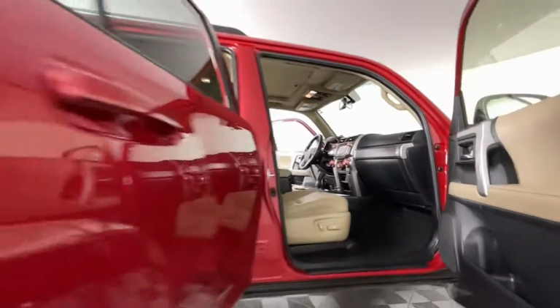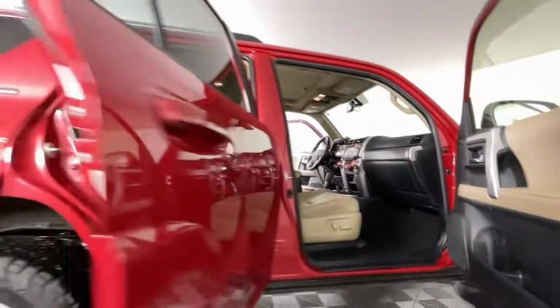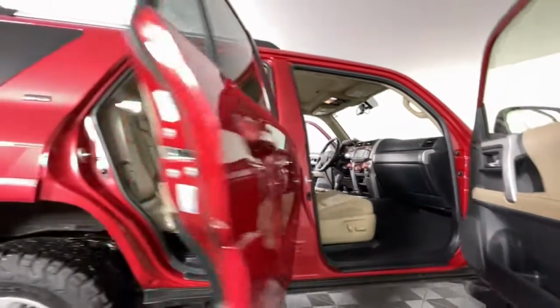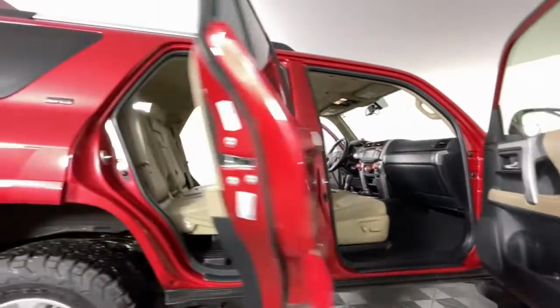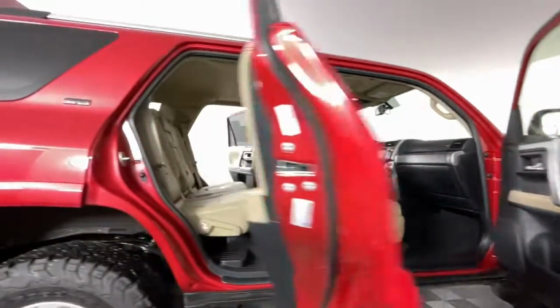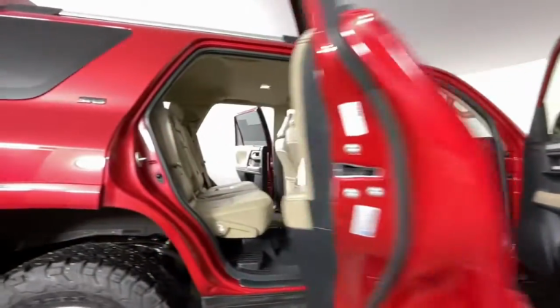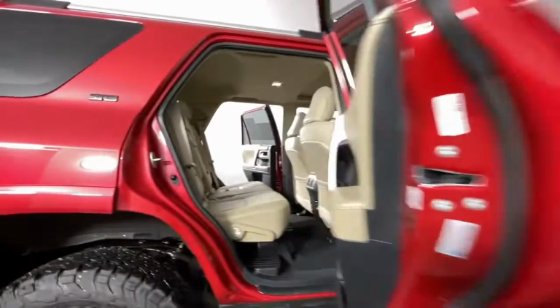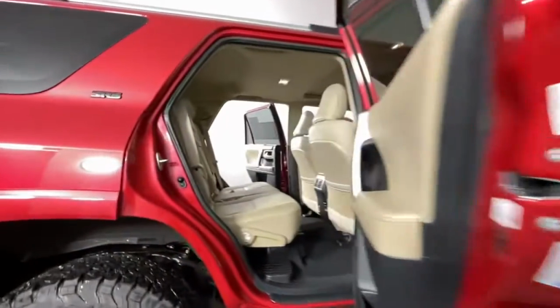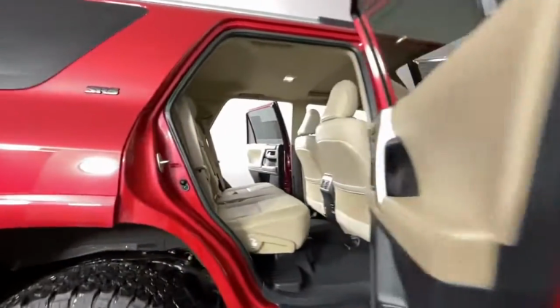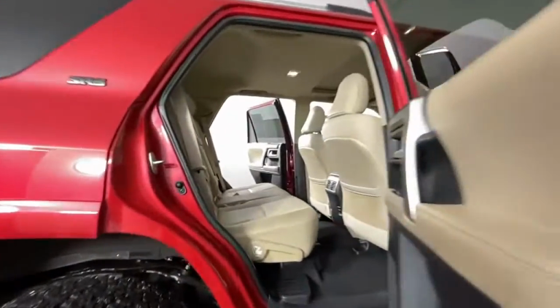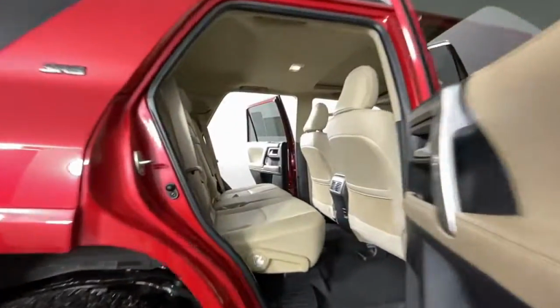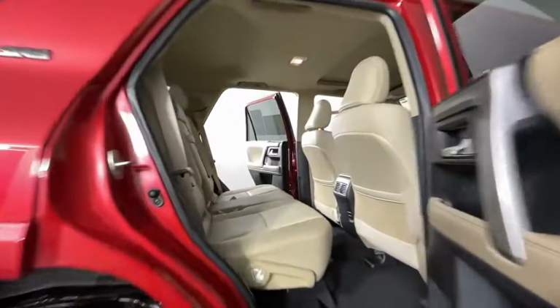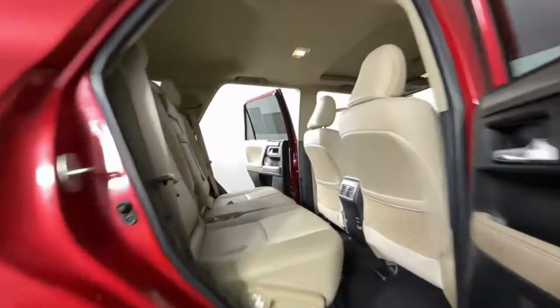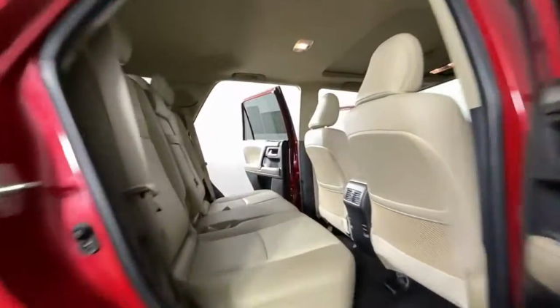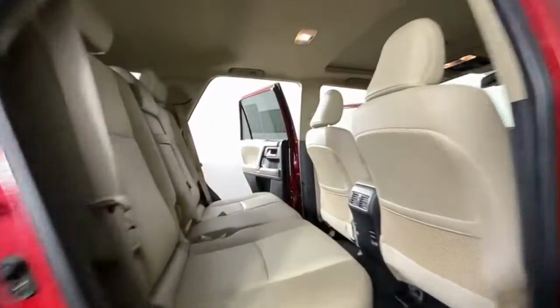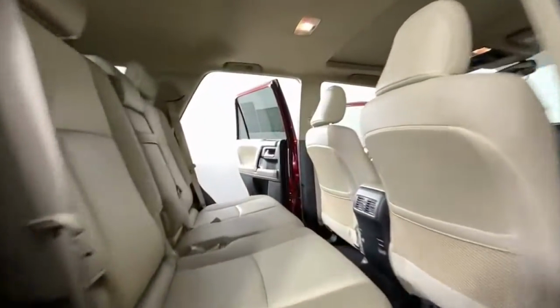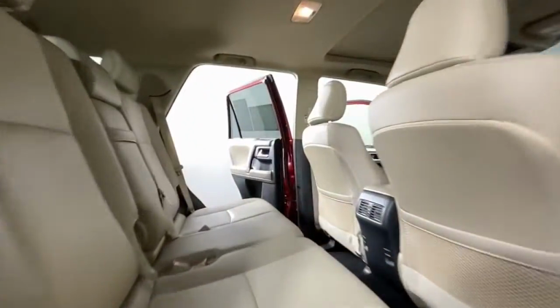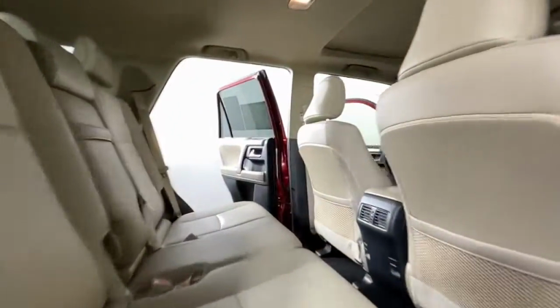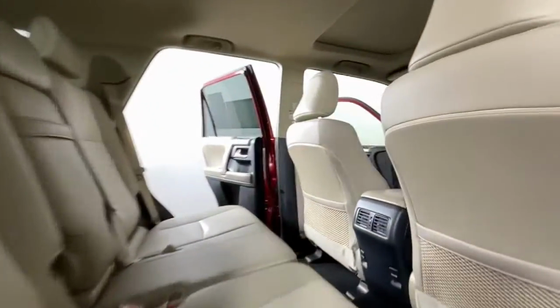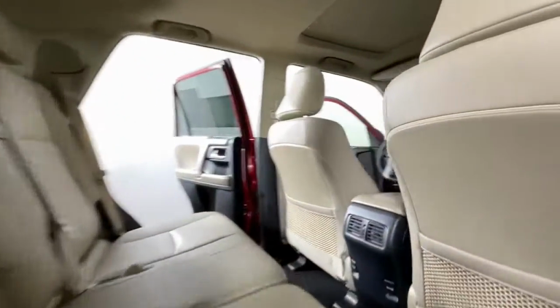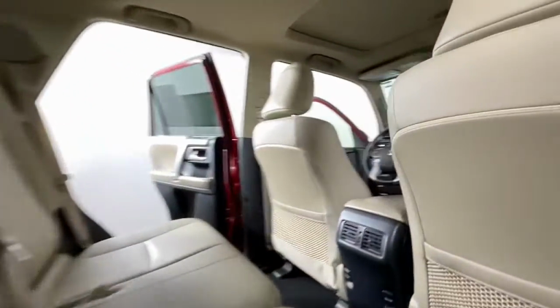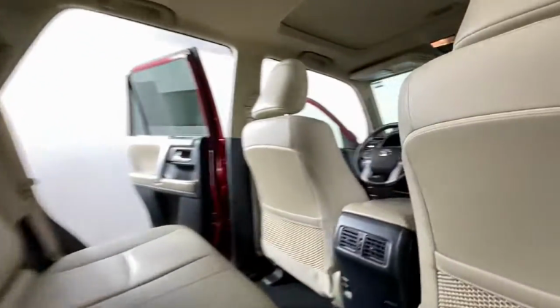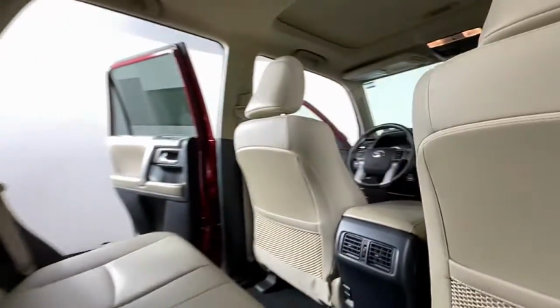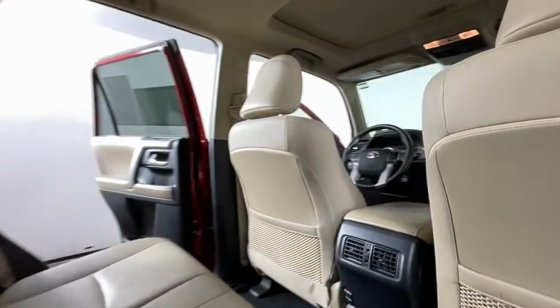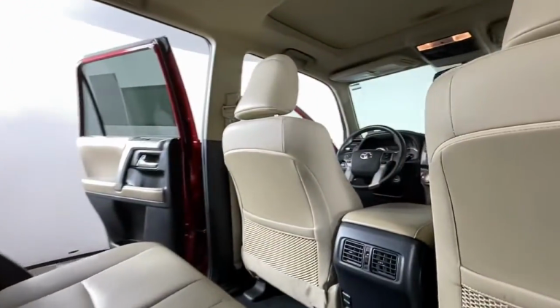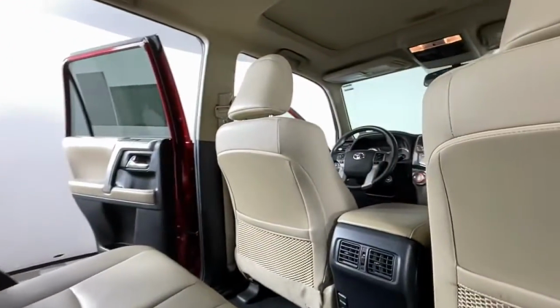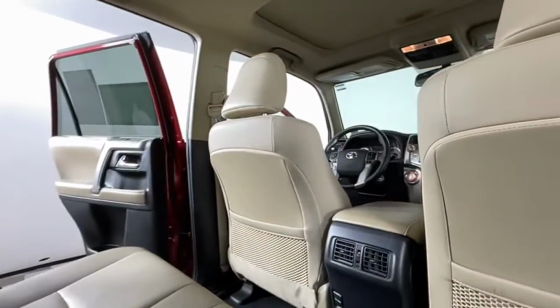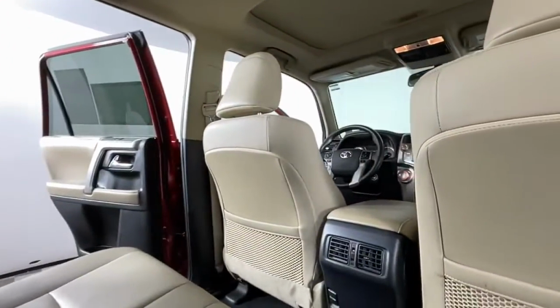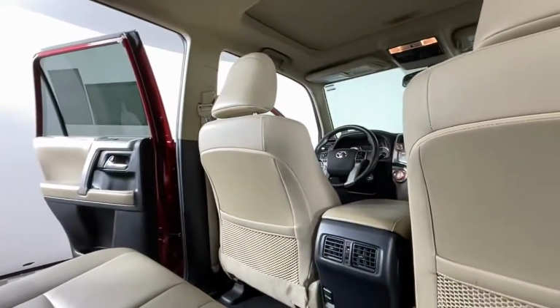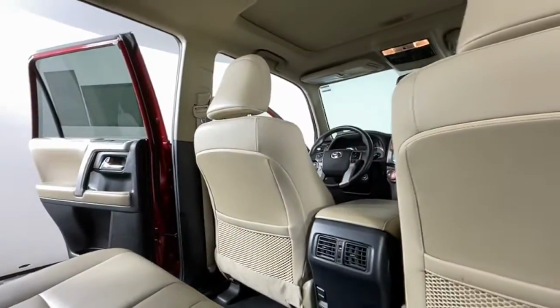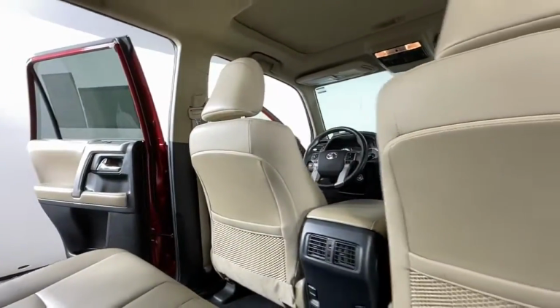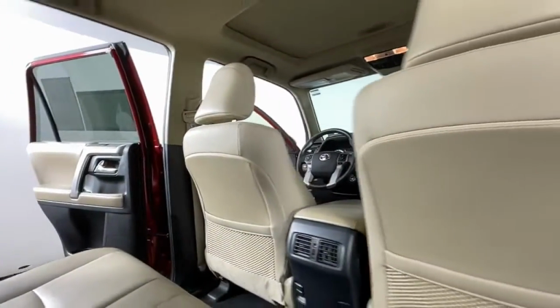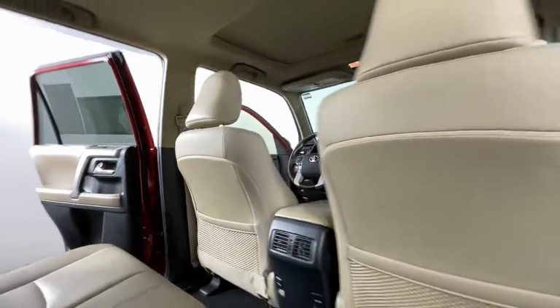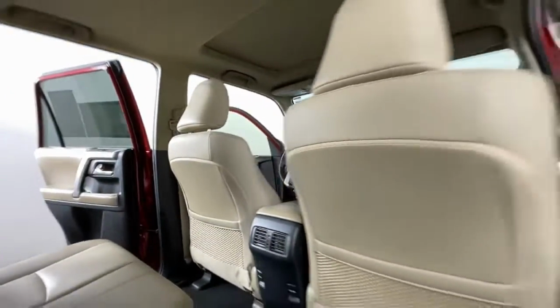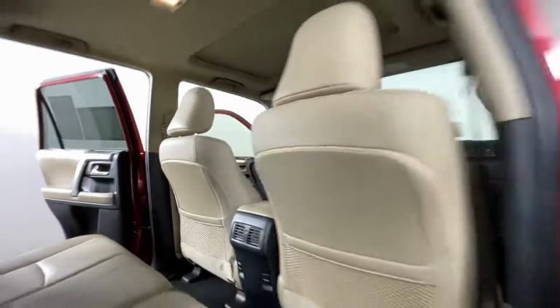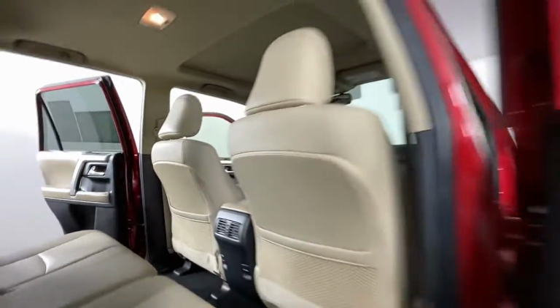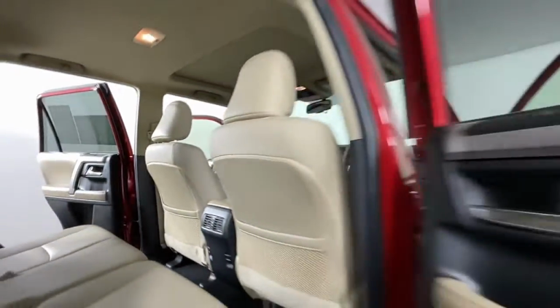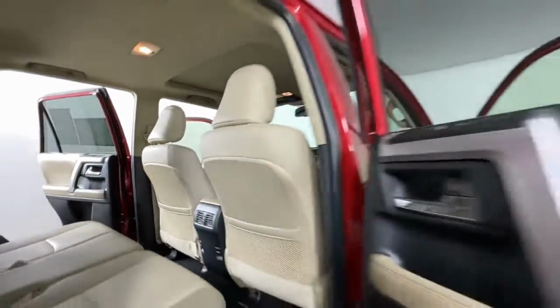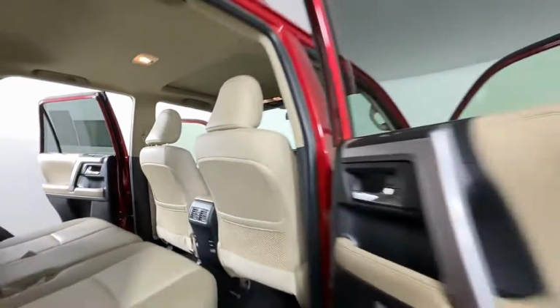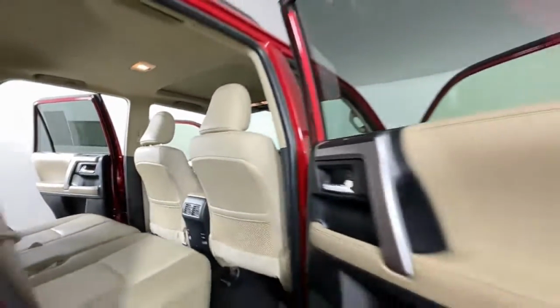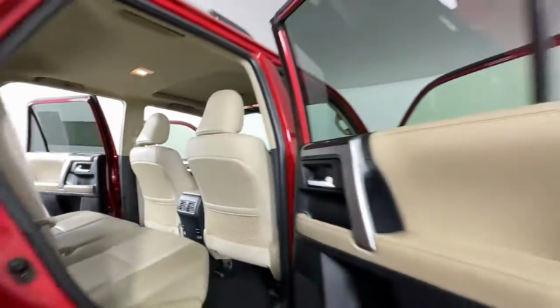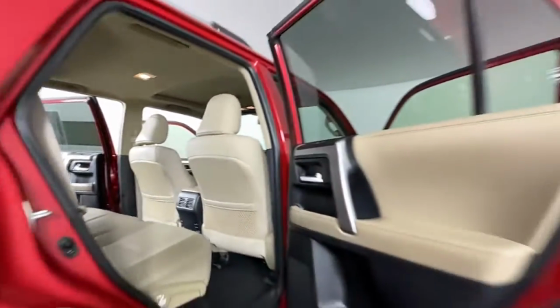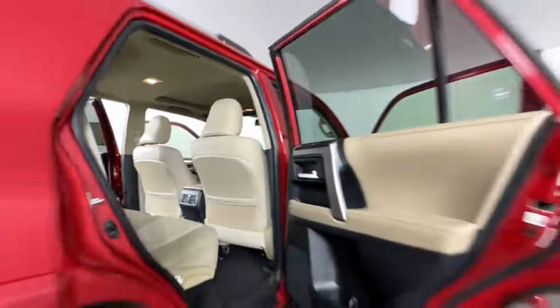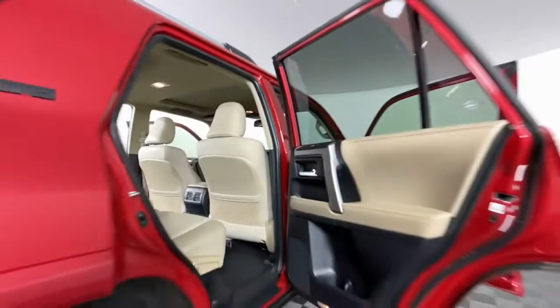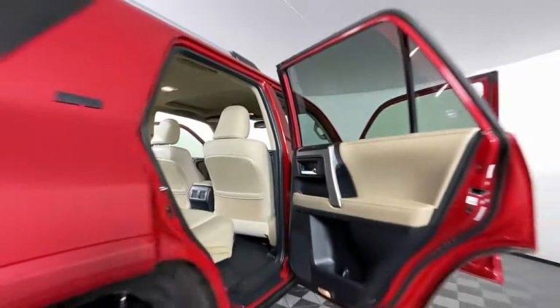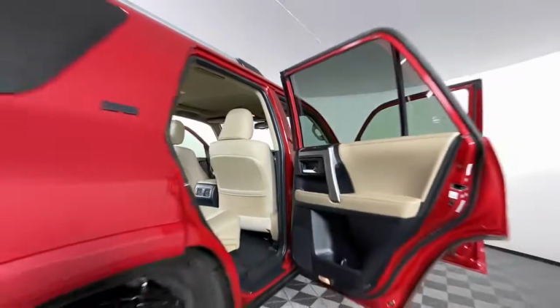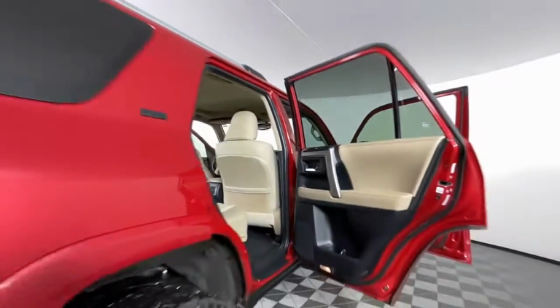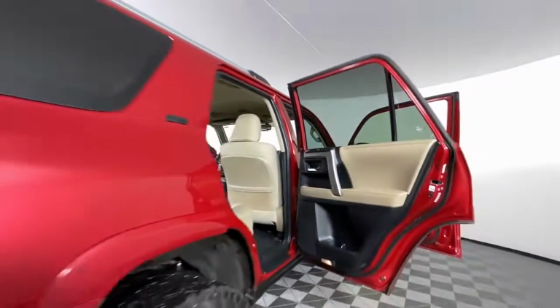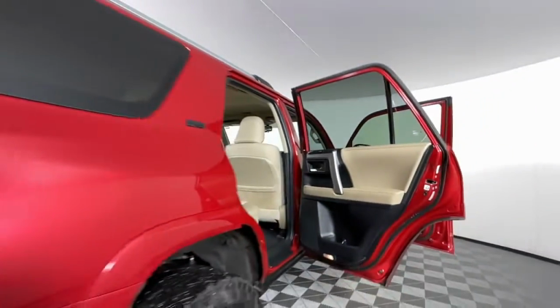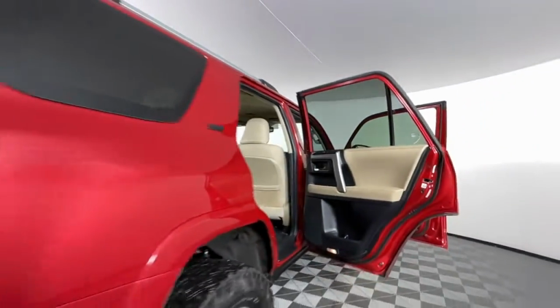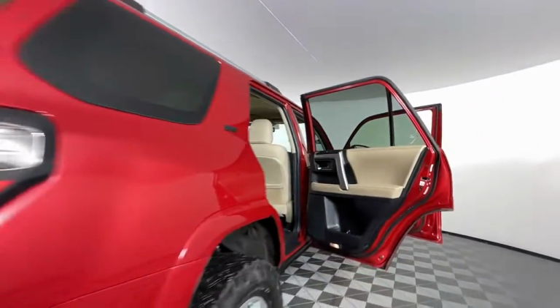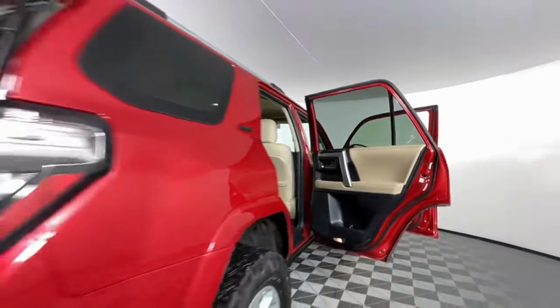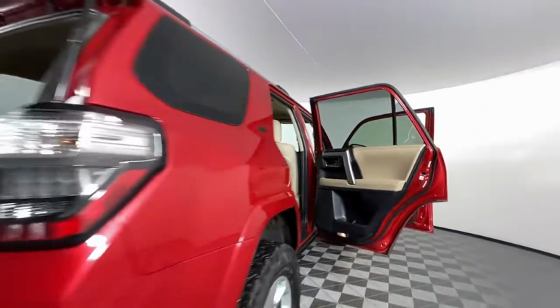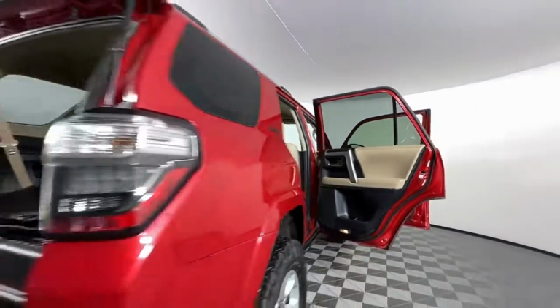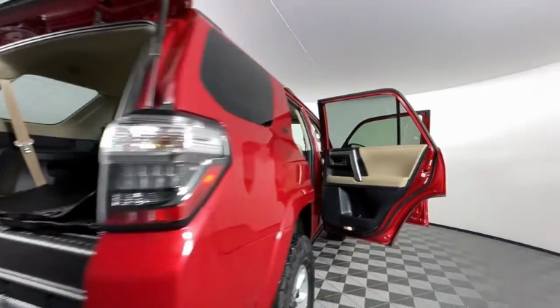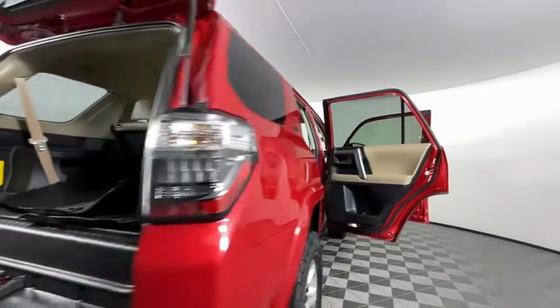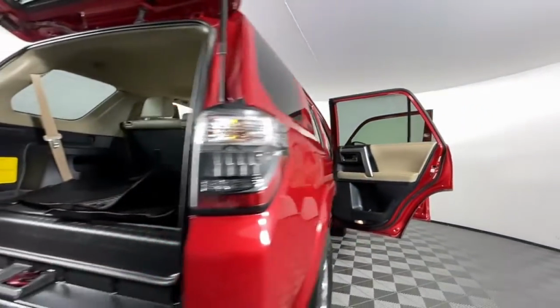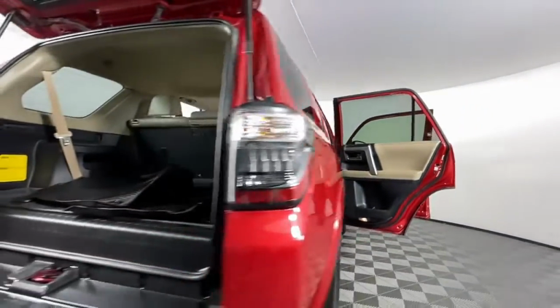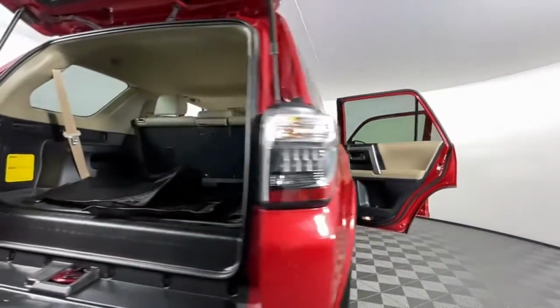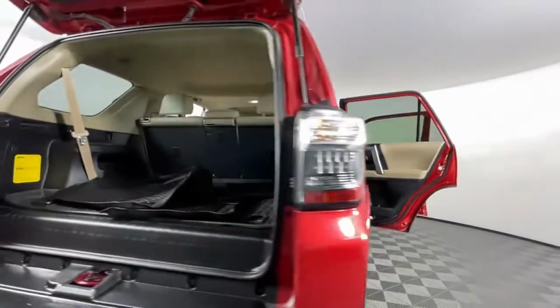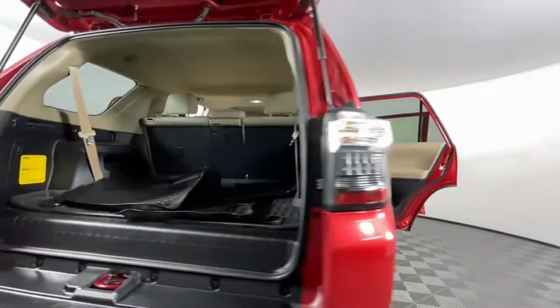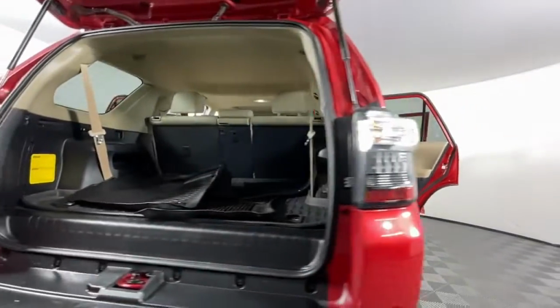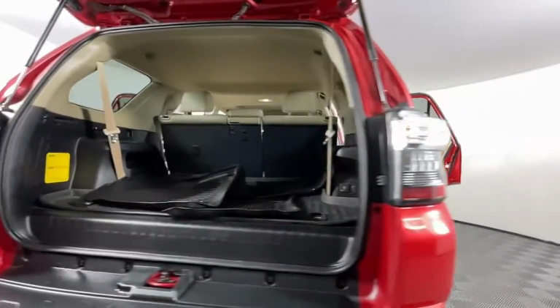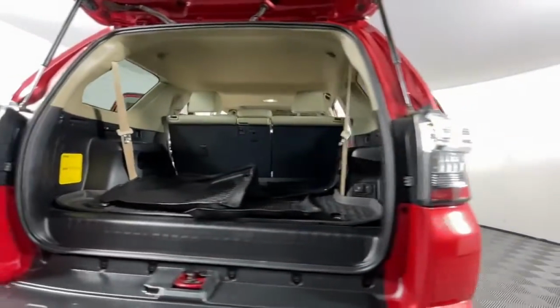Fog lamps, power passenger seat, backup camera, aluminum wheels, and steering wheel audio controls.